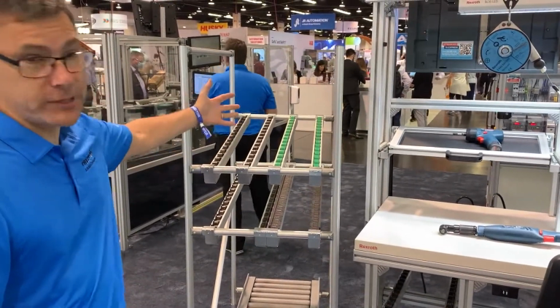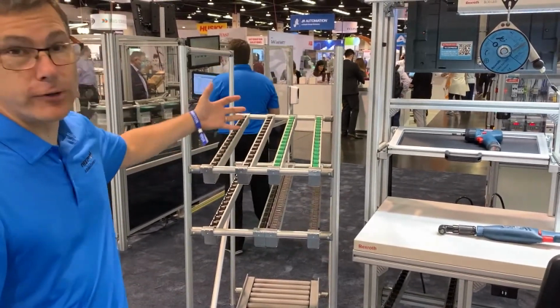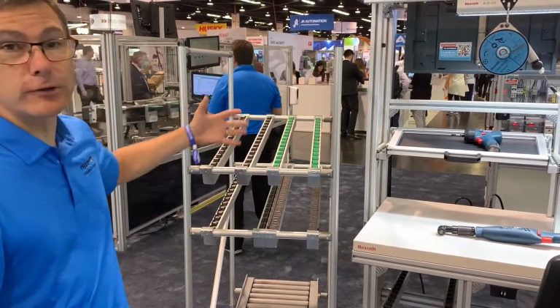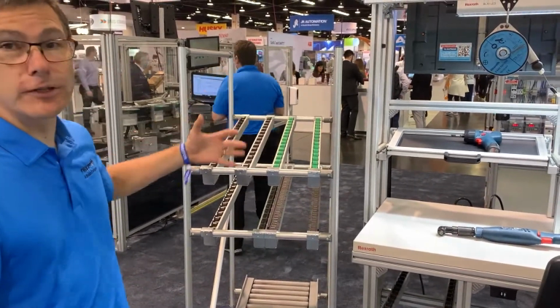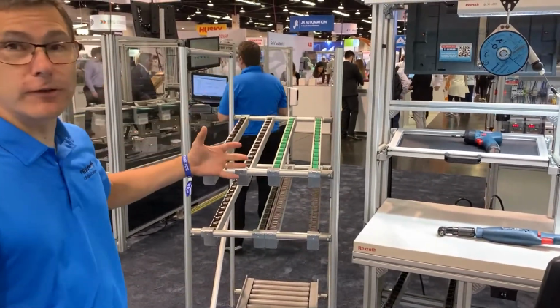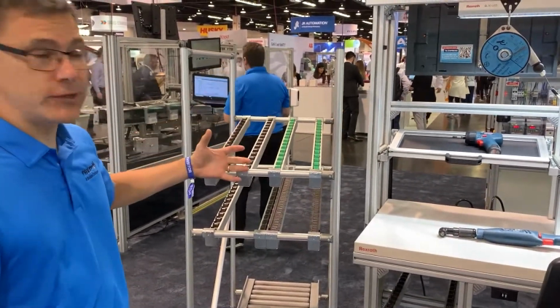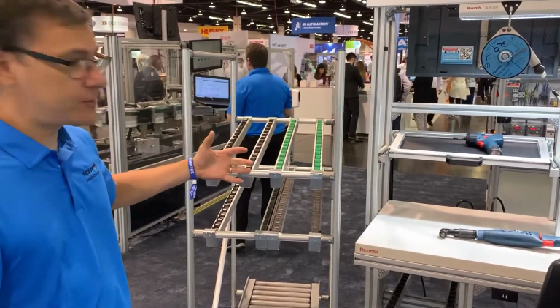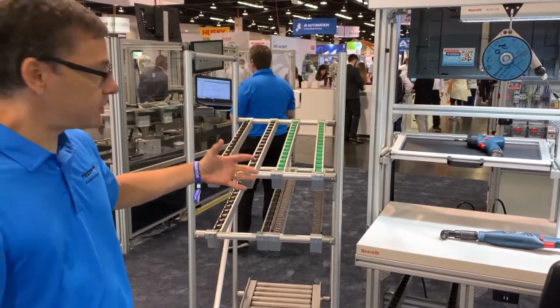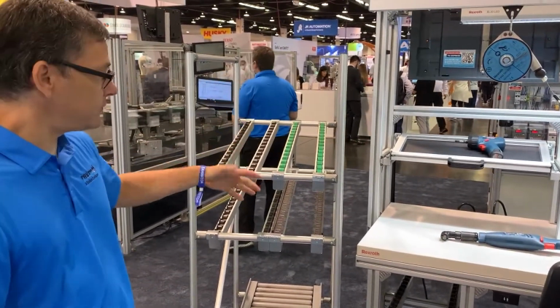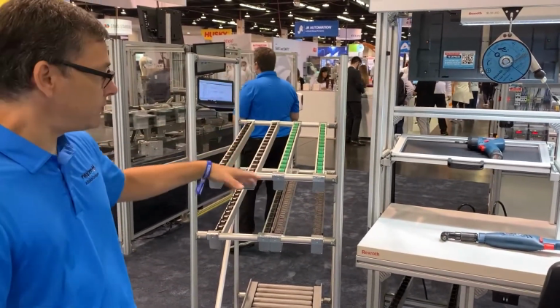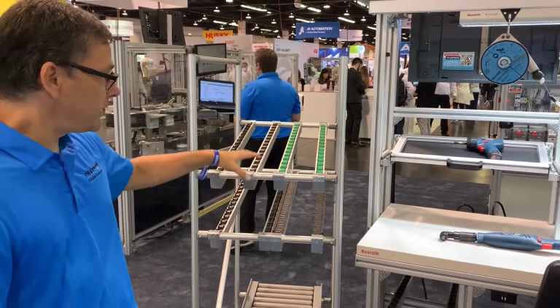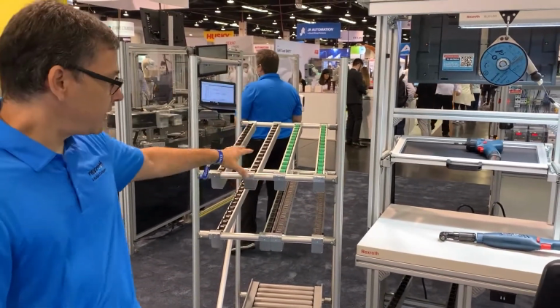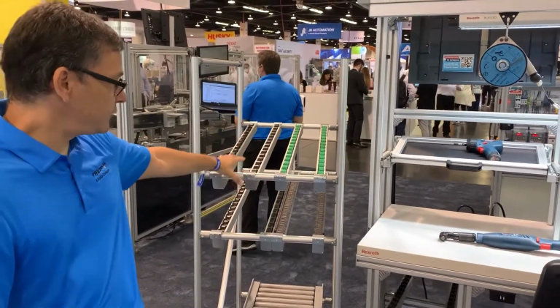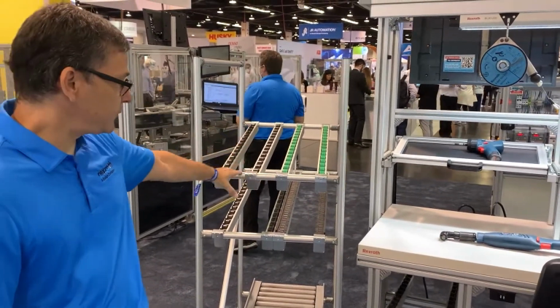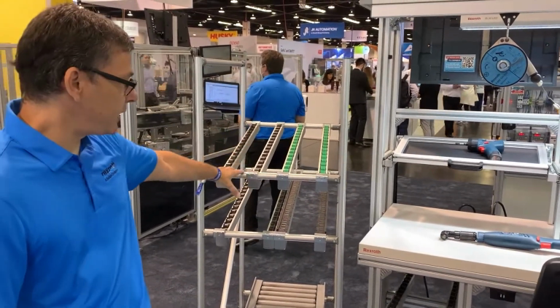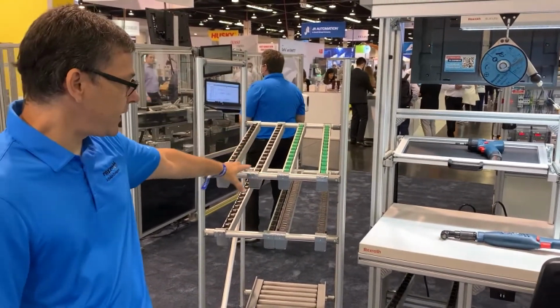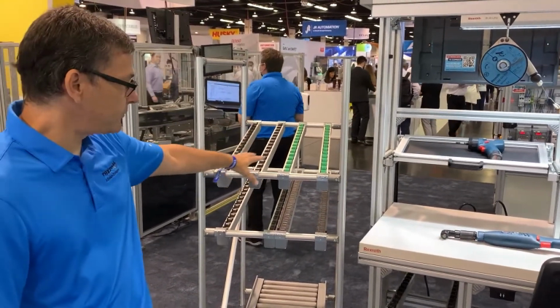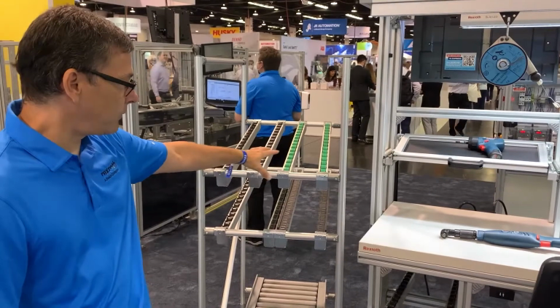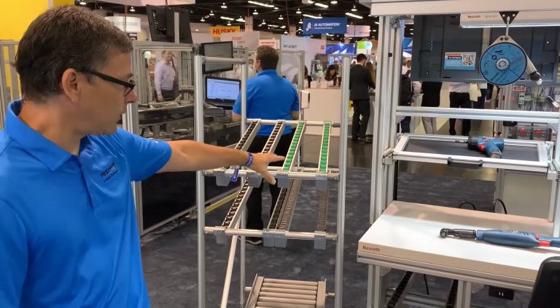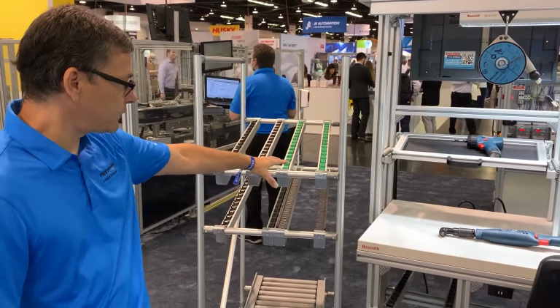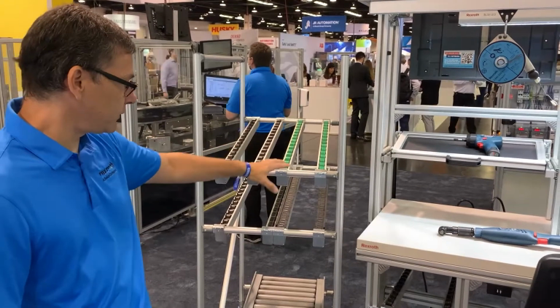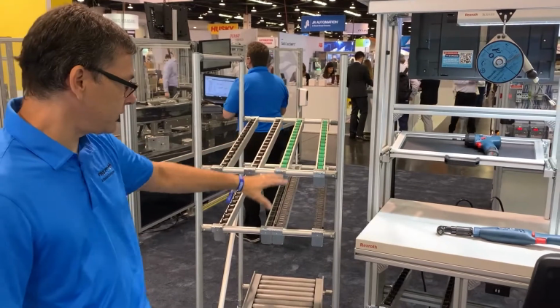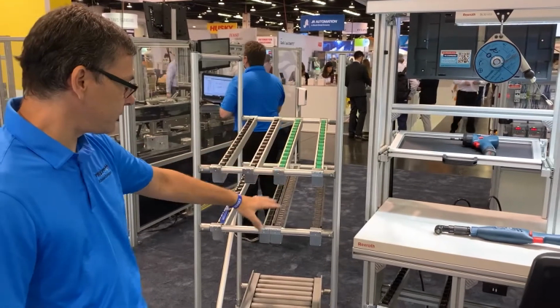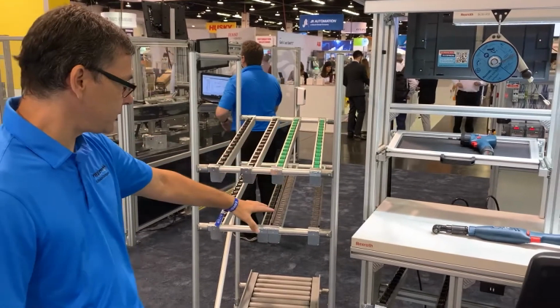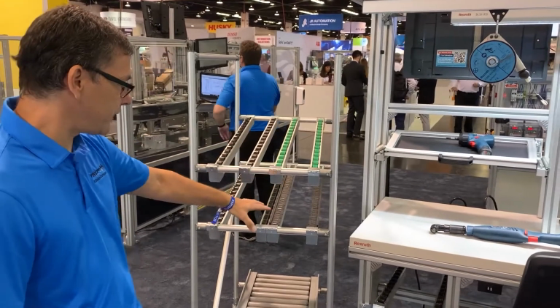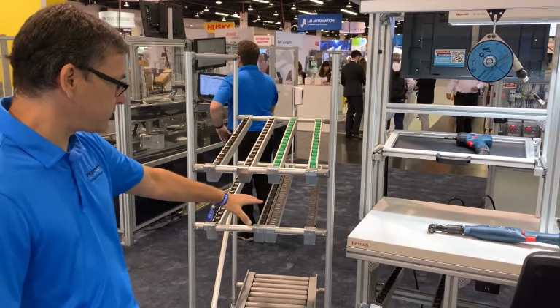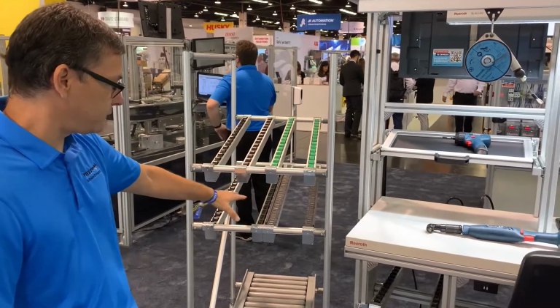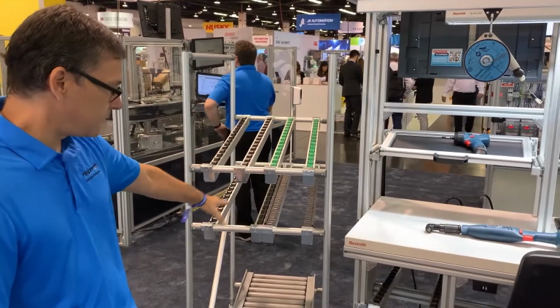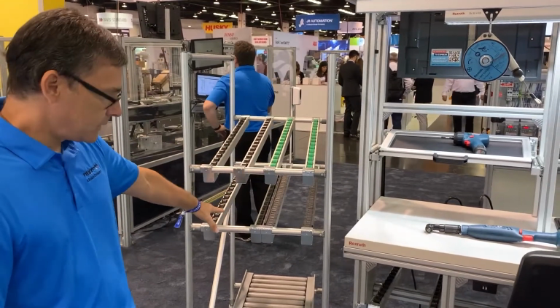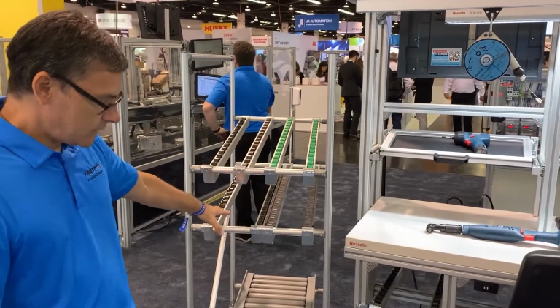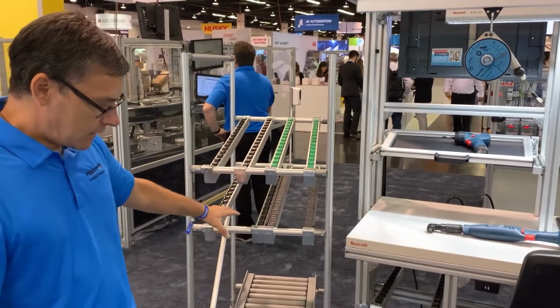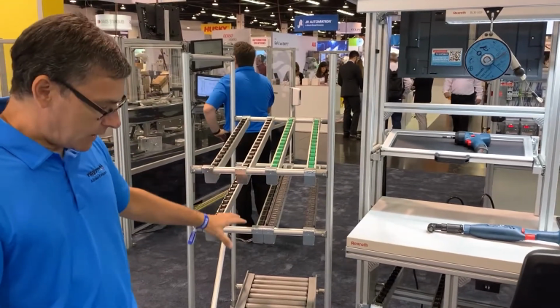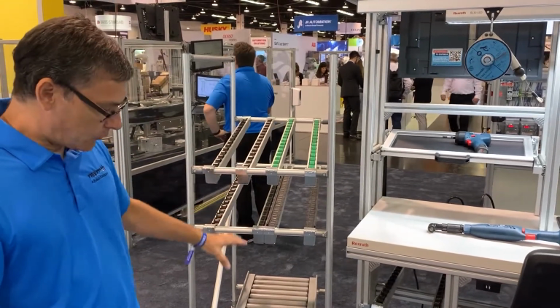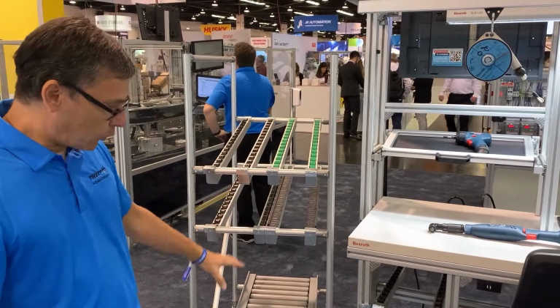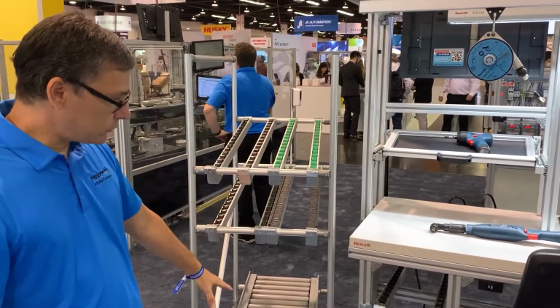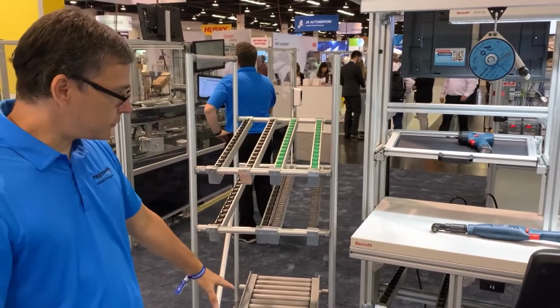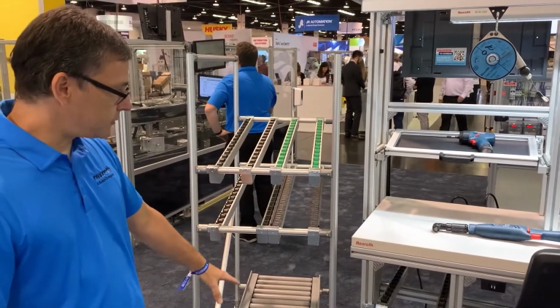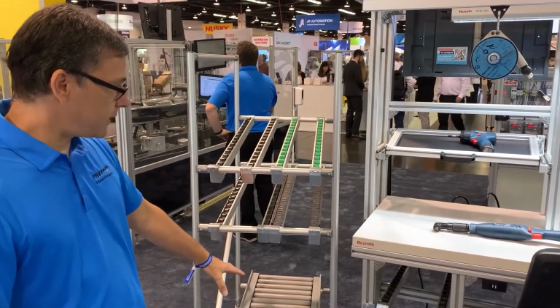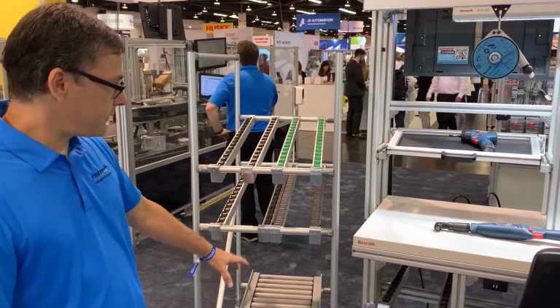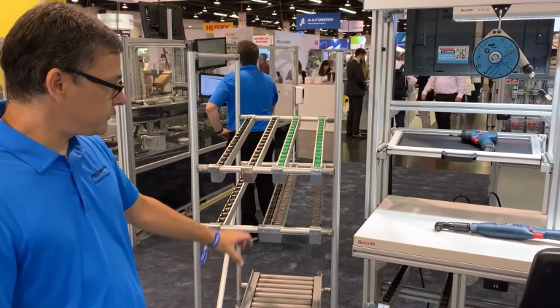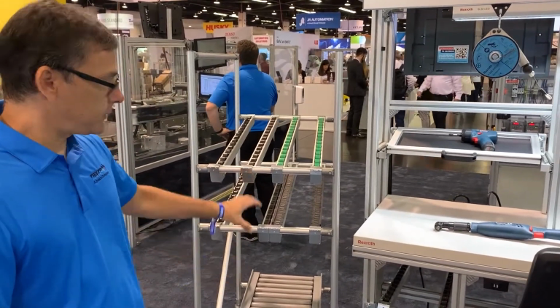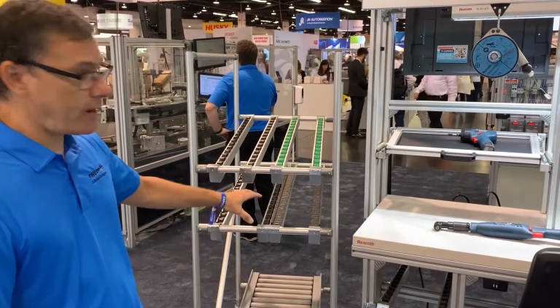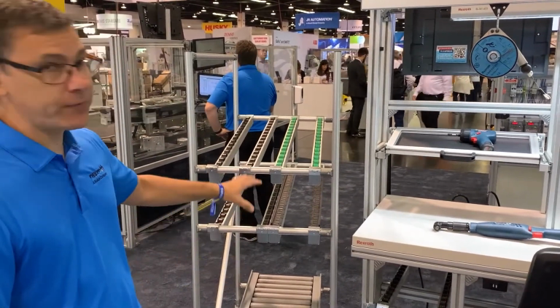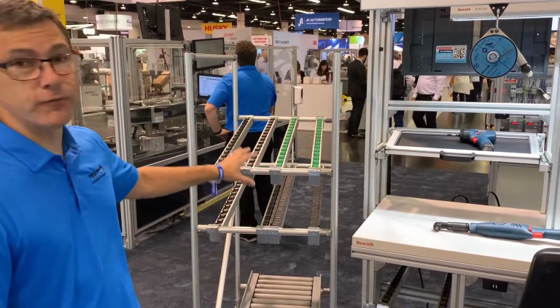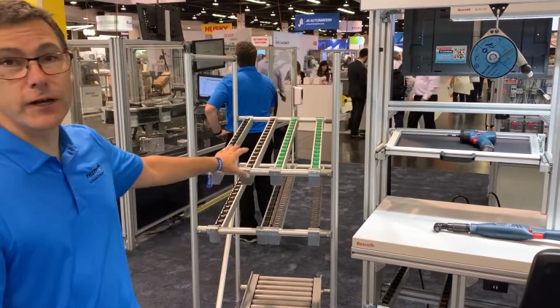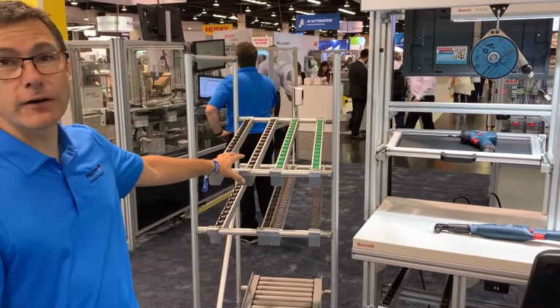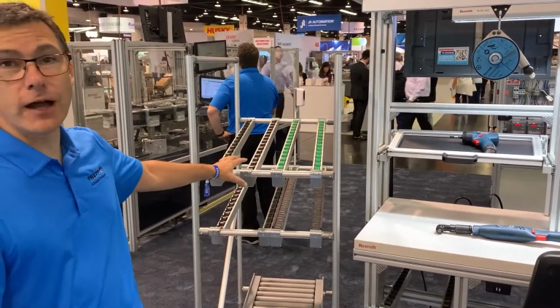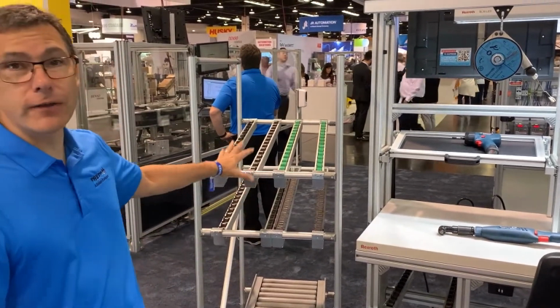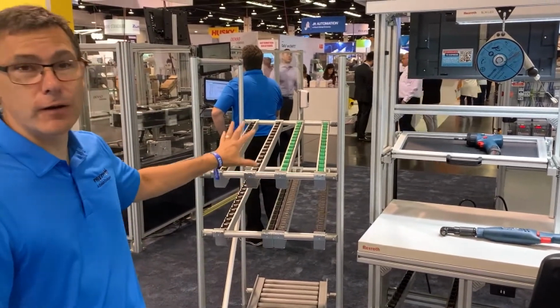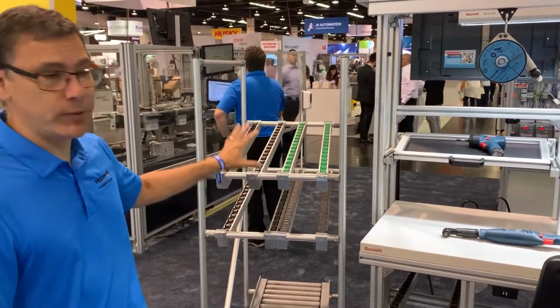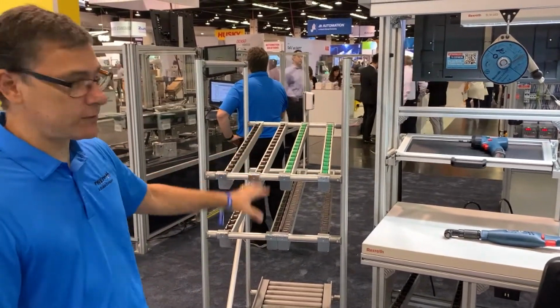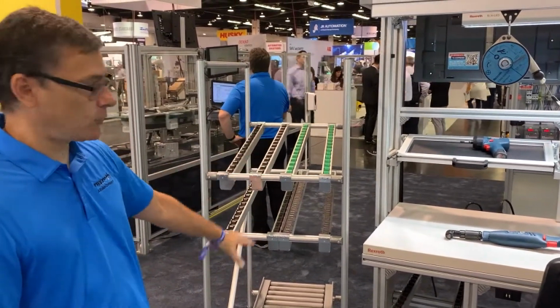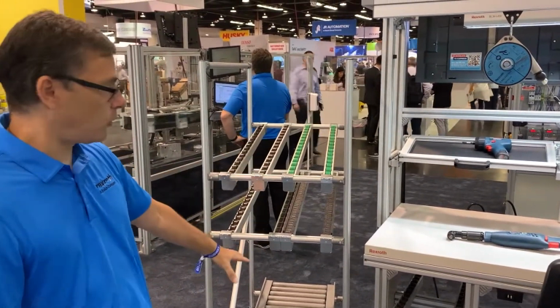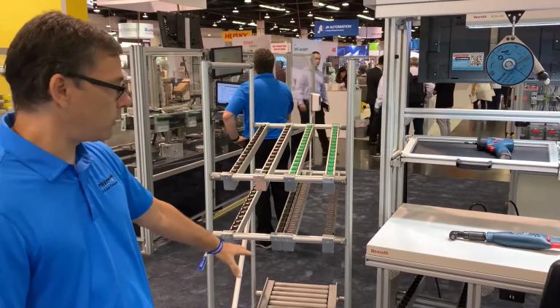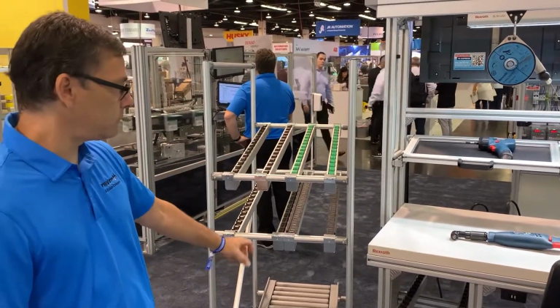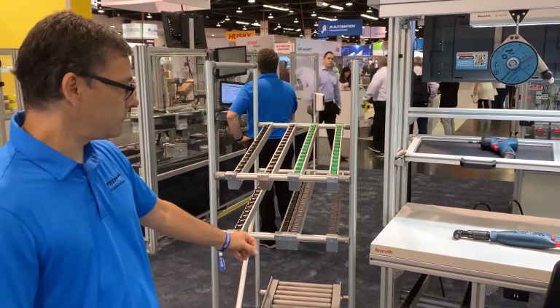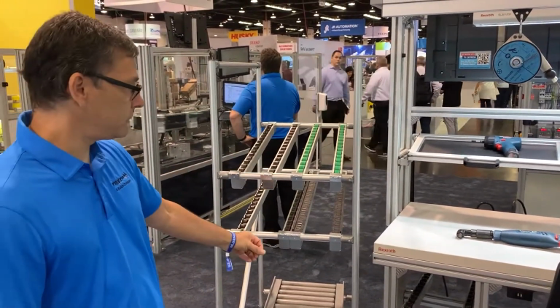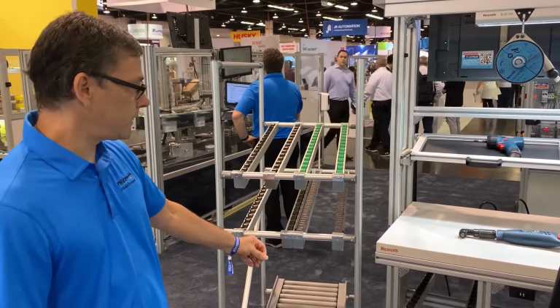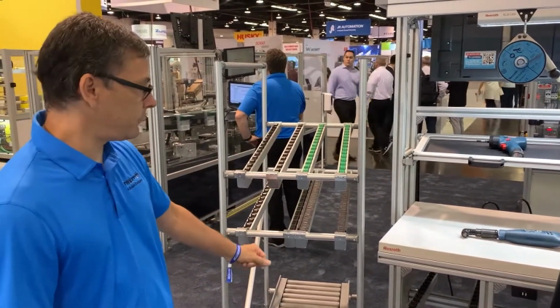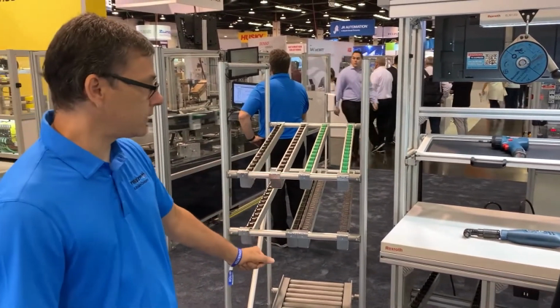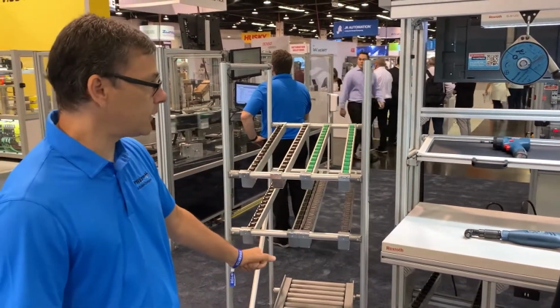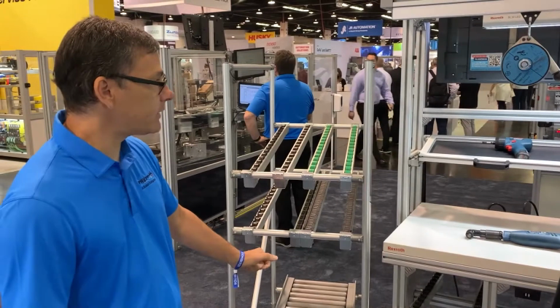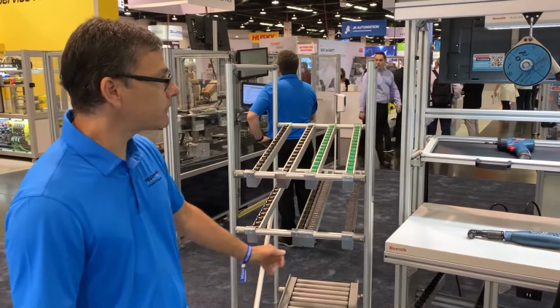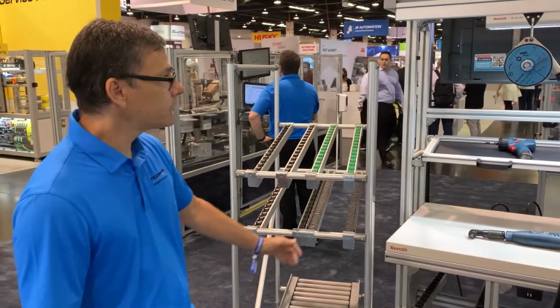This is a material delivery system. You can see it has multiple different types of rollers that you can have configured on there — built to order, anything you like.